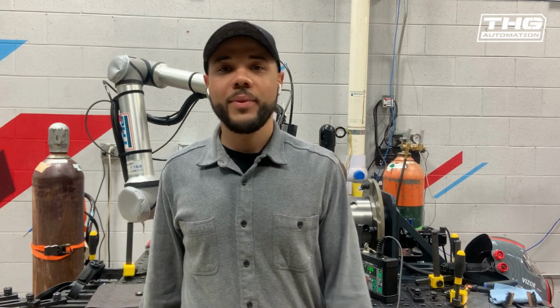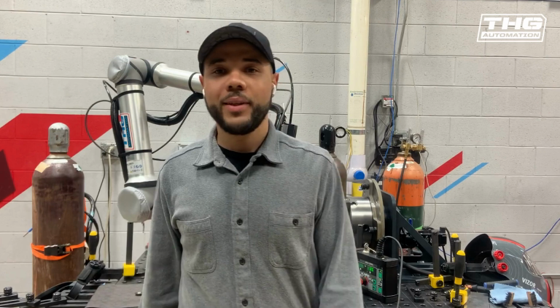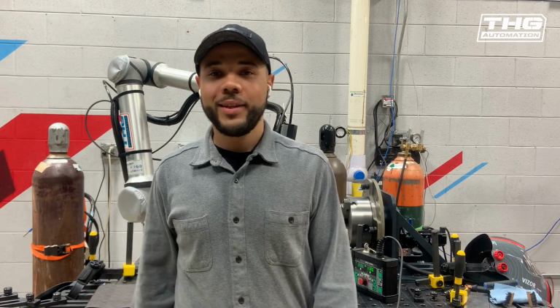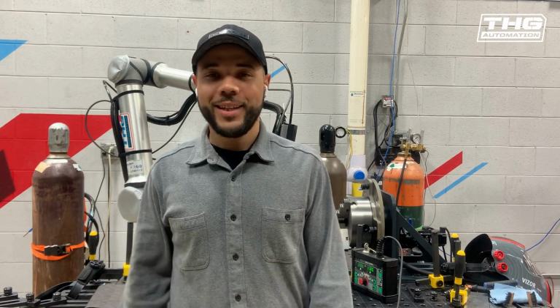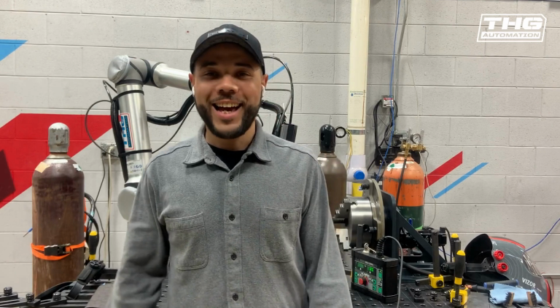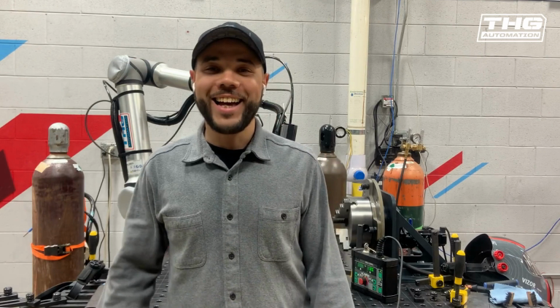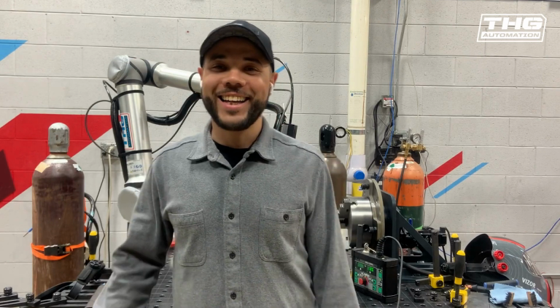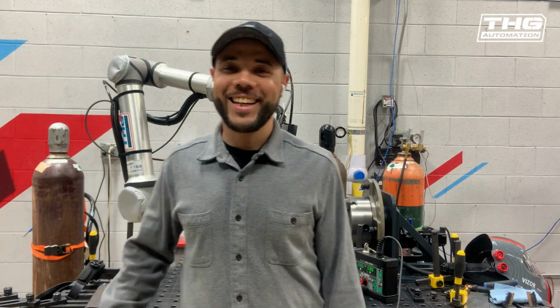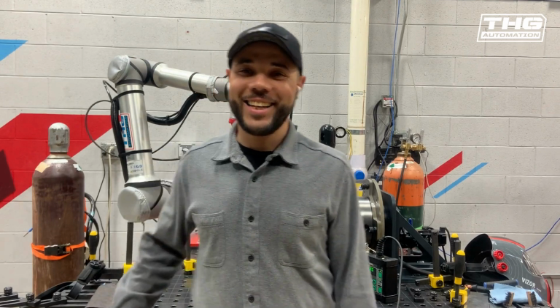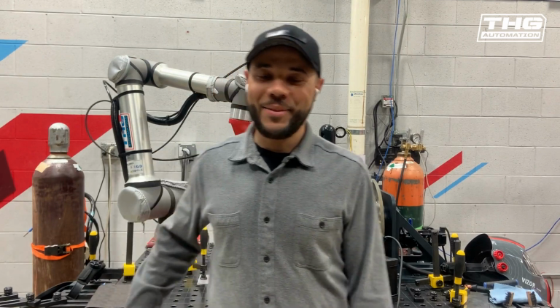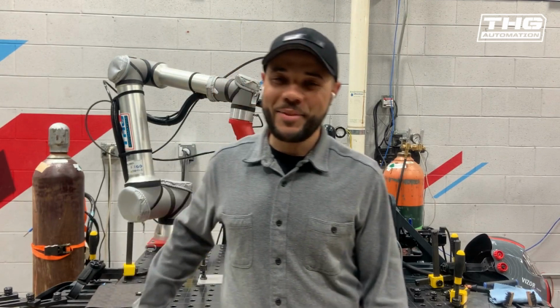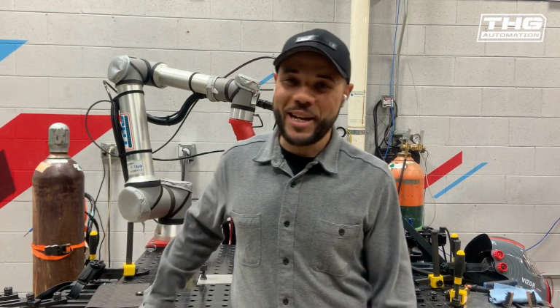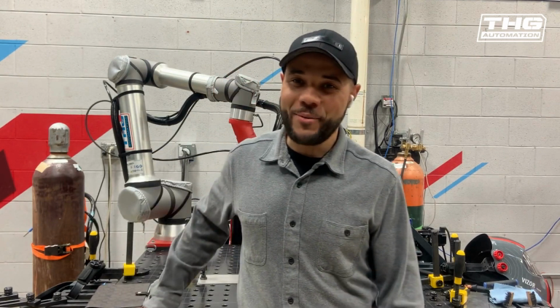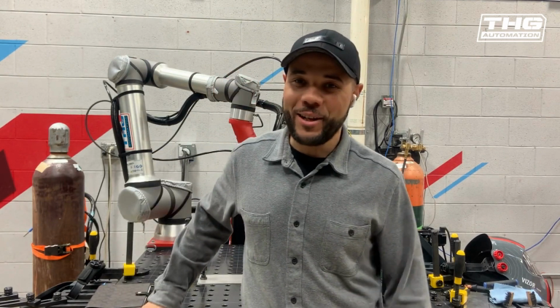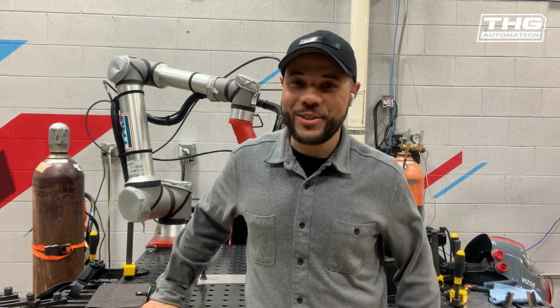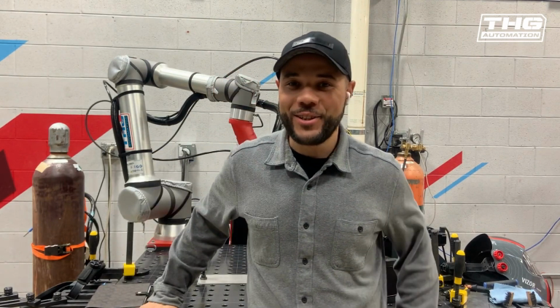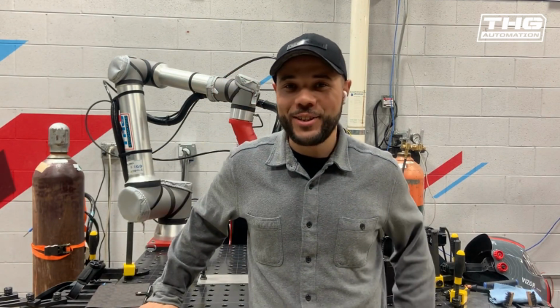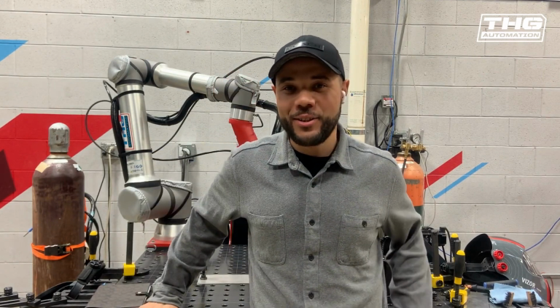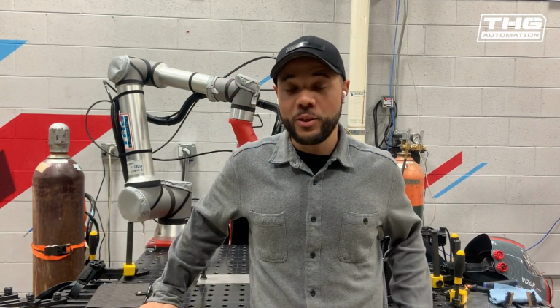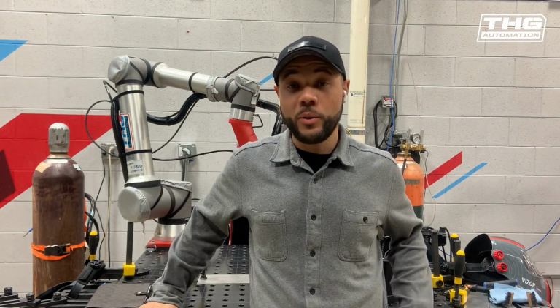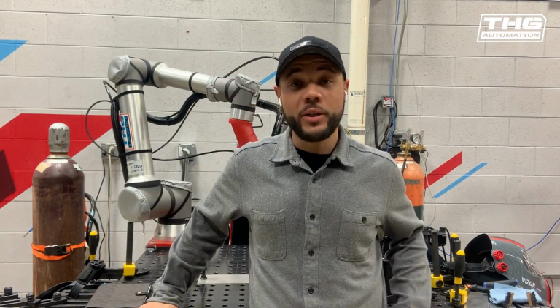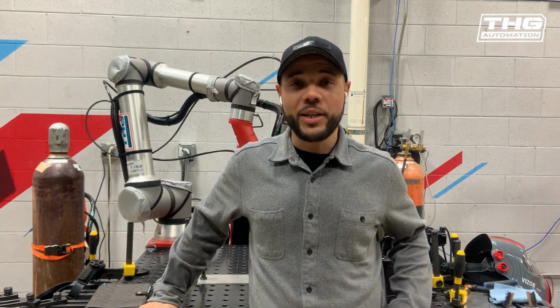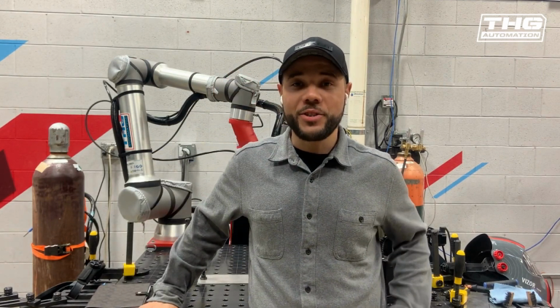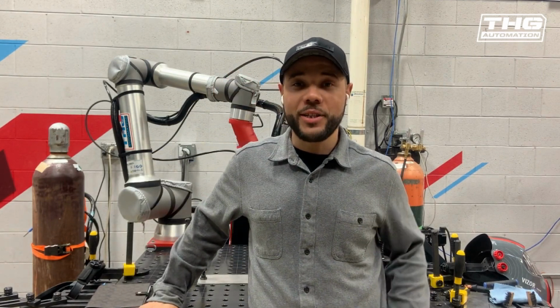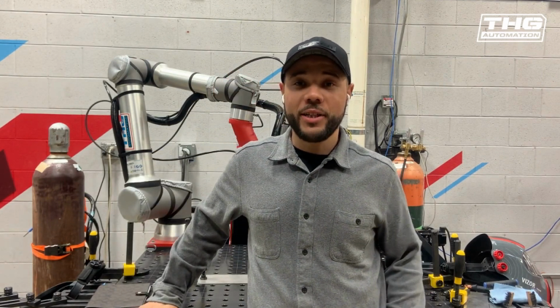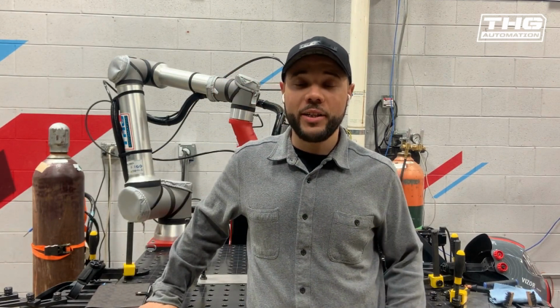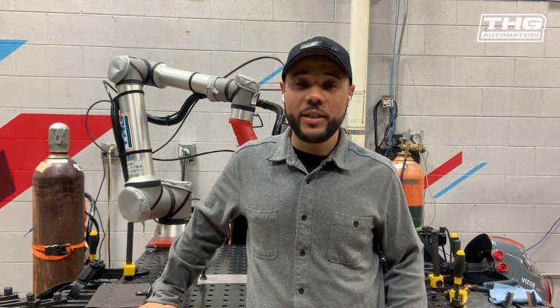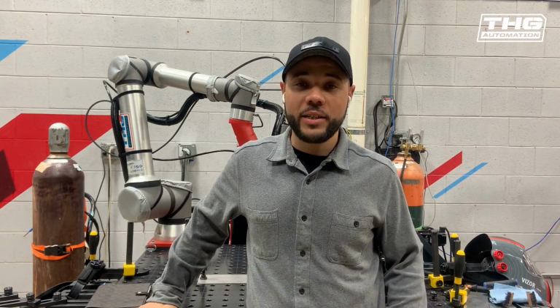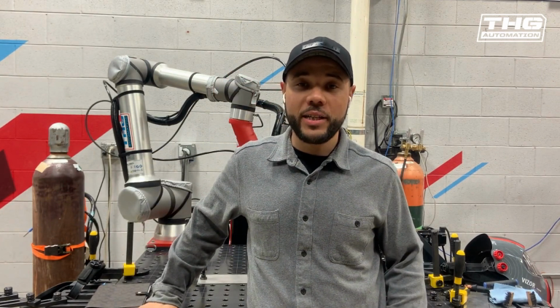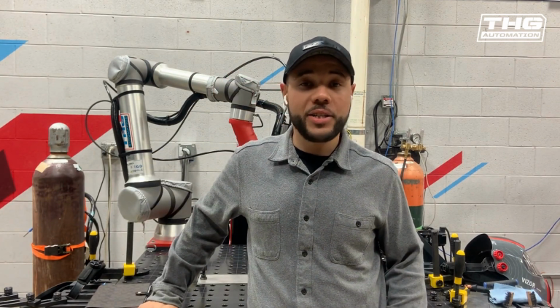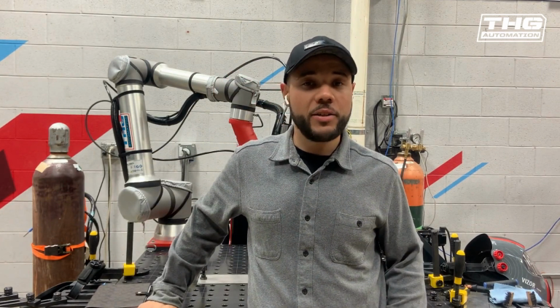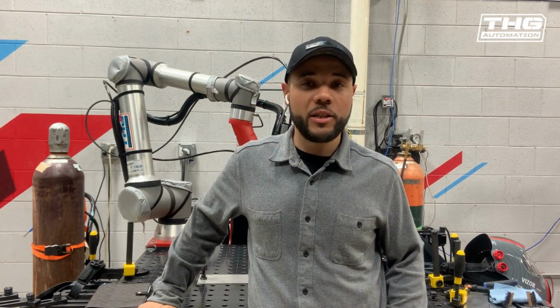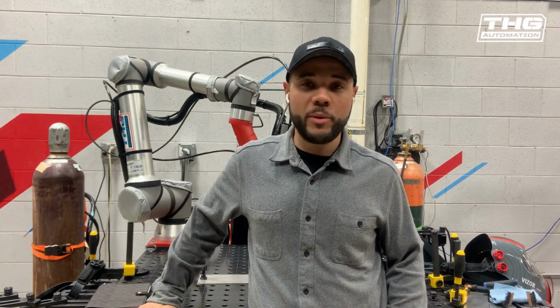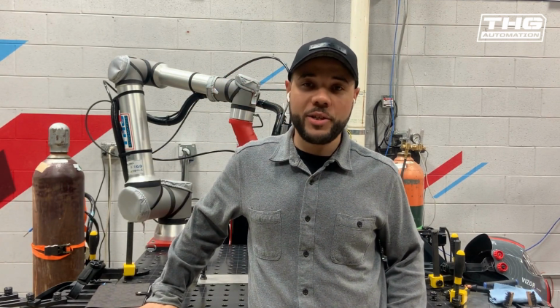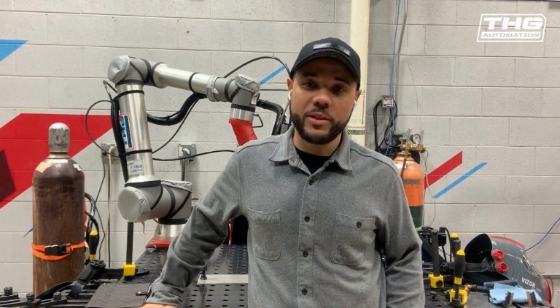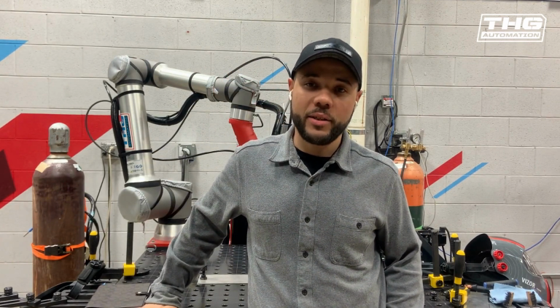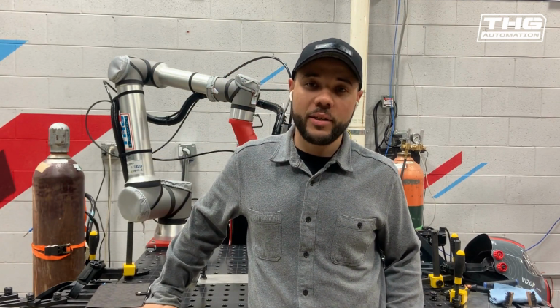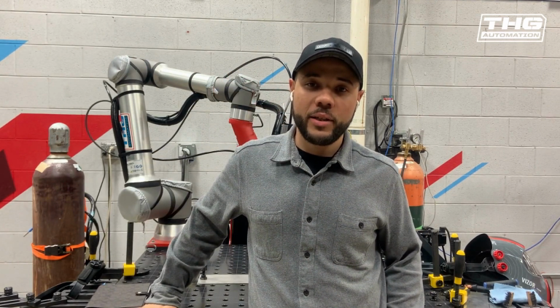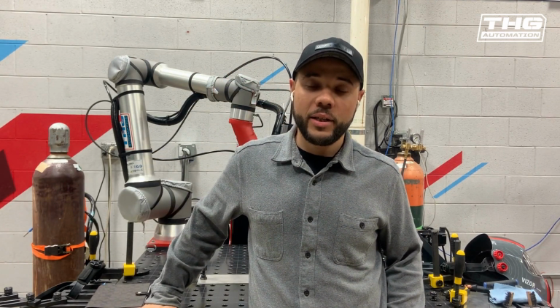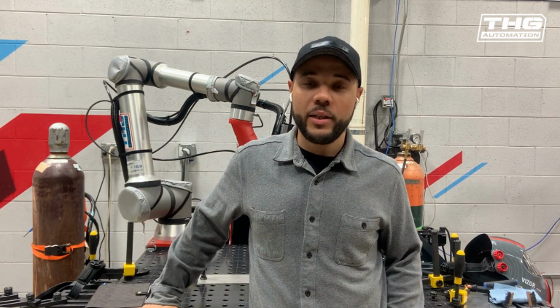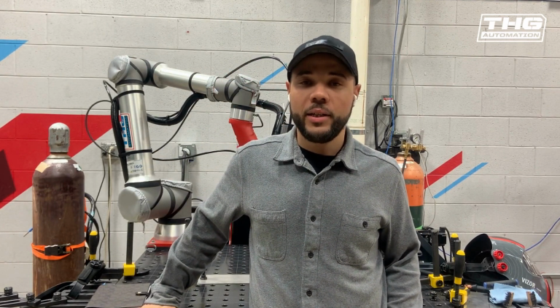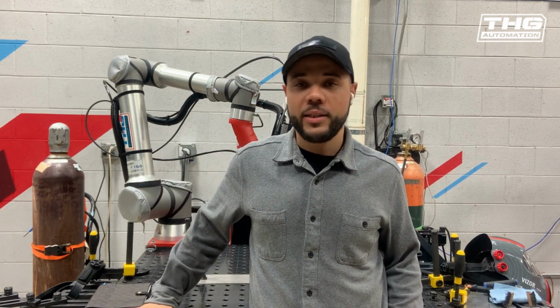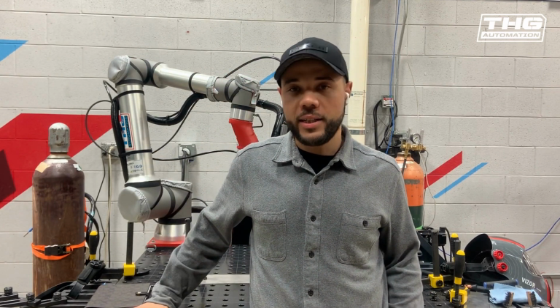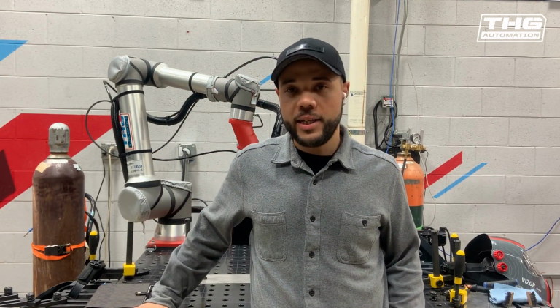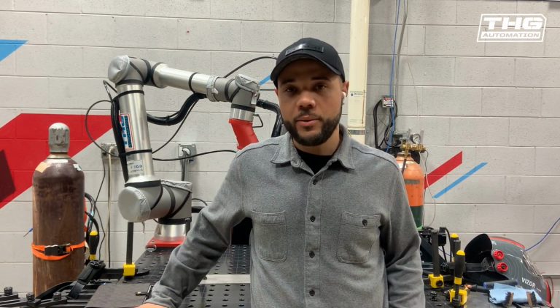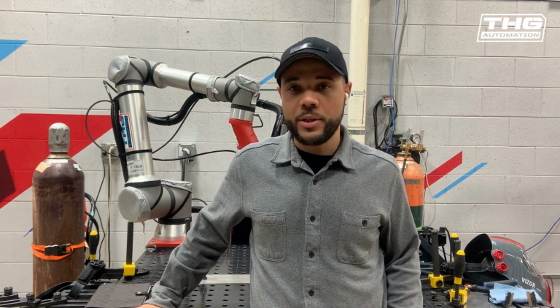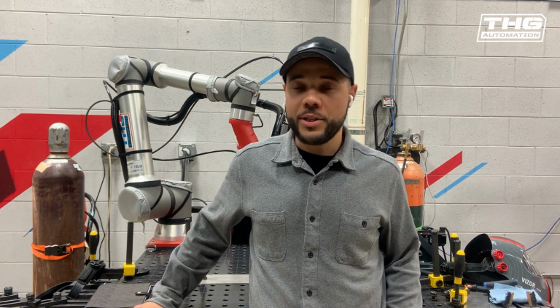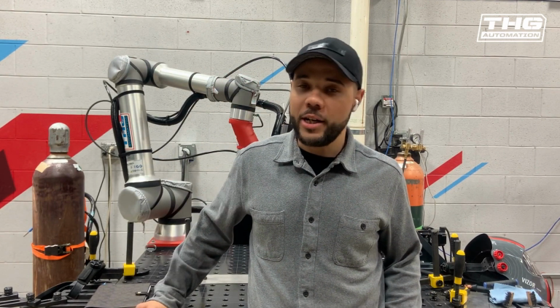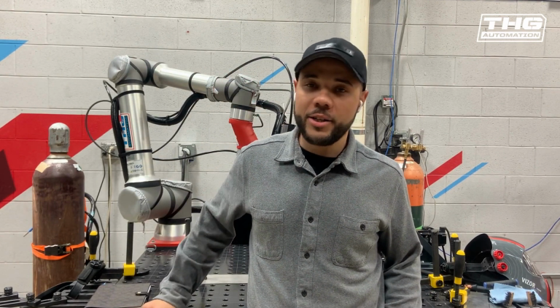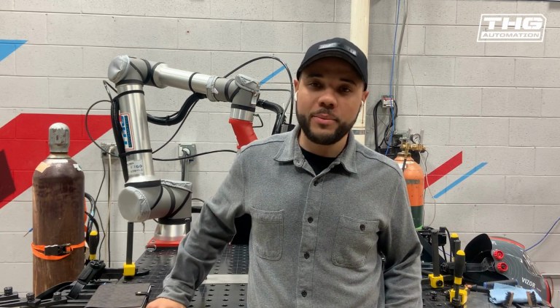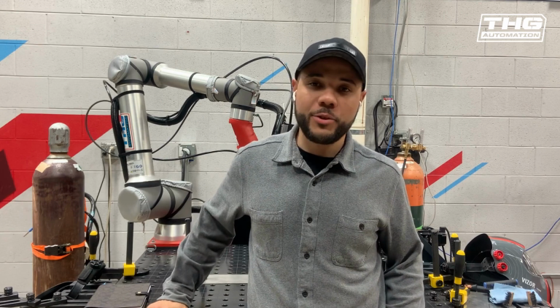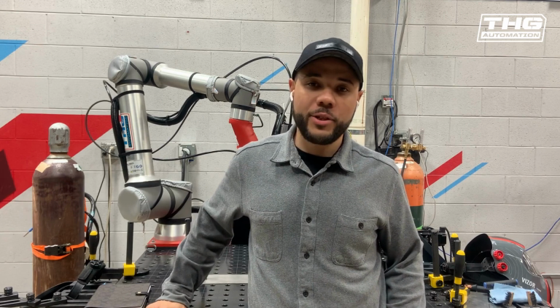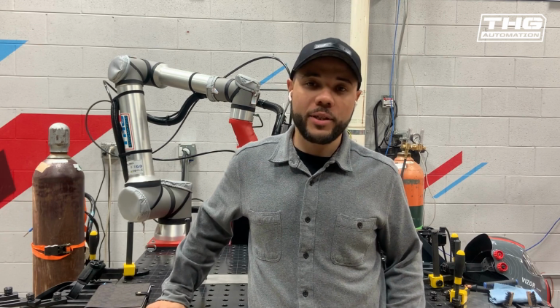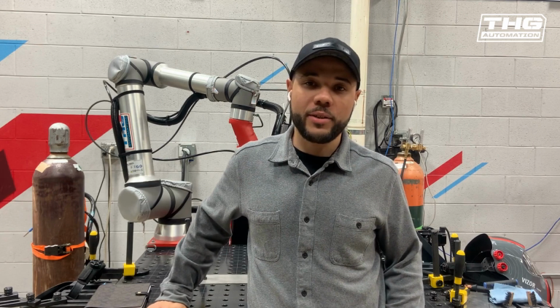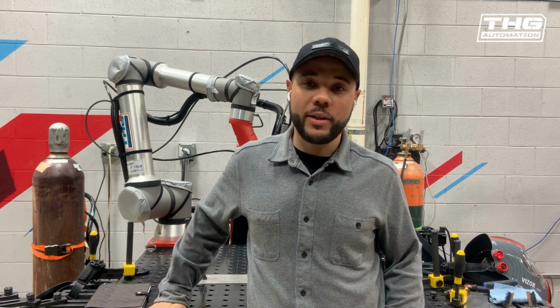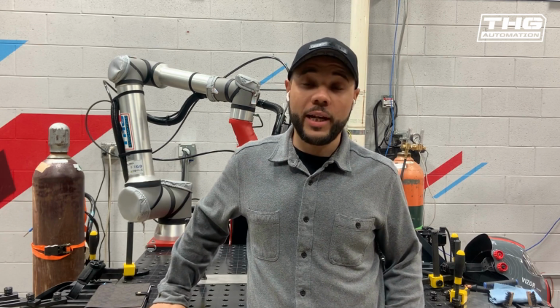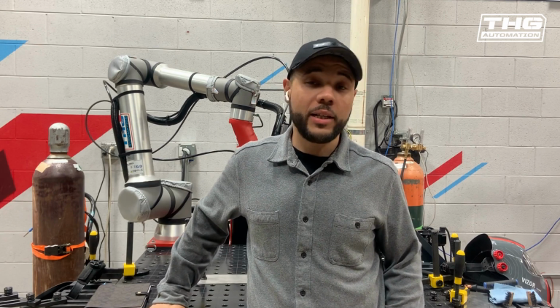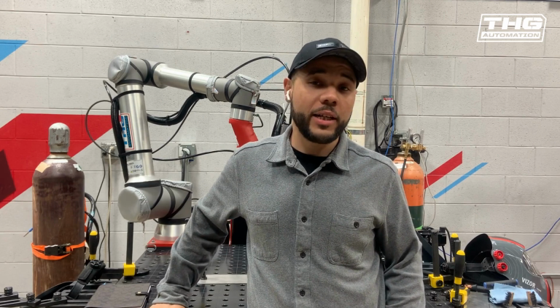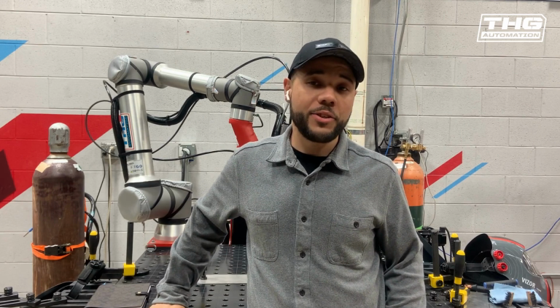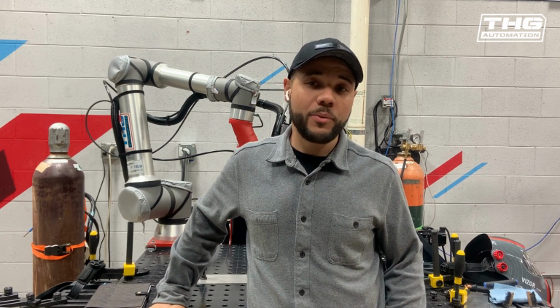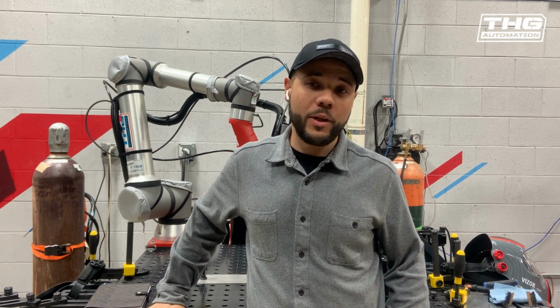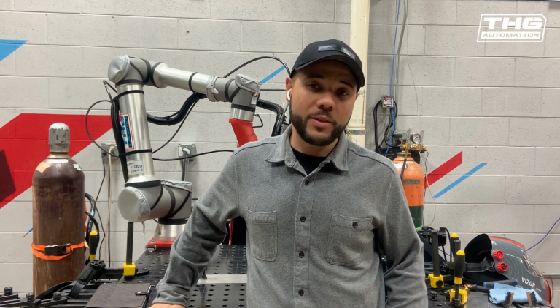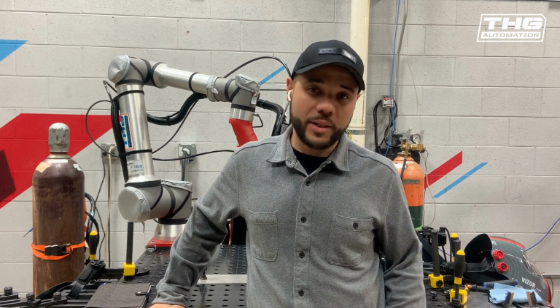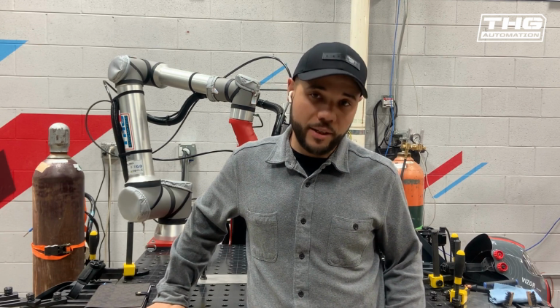Hi, I'm Tyrone Turner, the welding engineer here at THU Automation. Today I'm going to share some tricks on how to get your weld set.